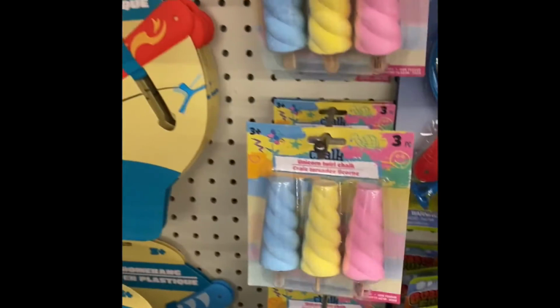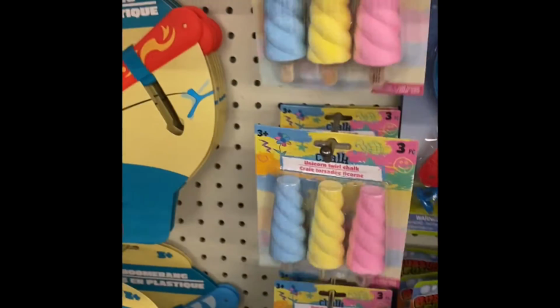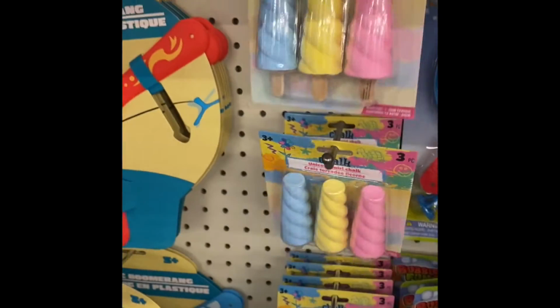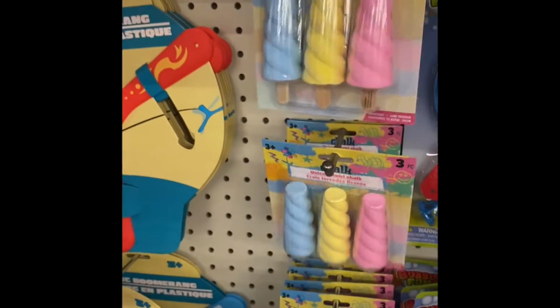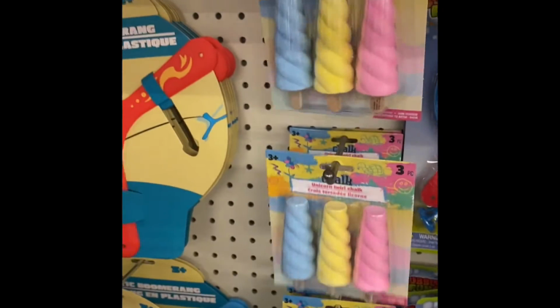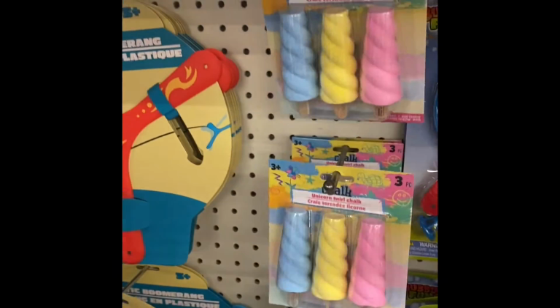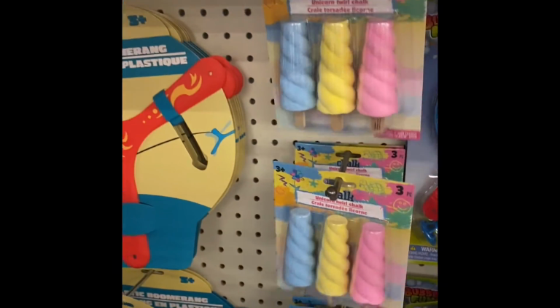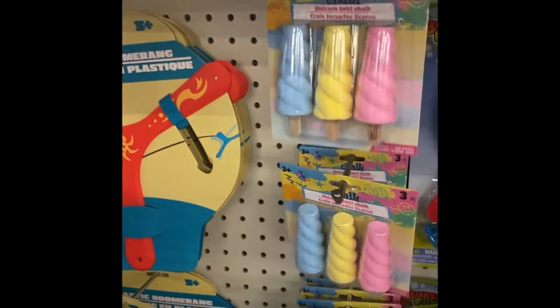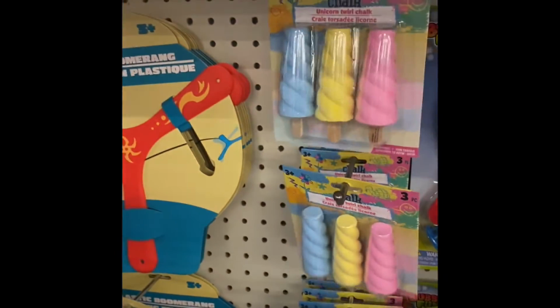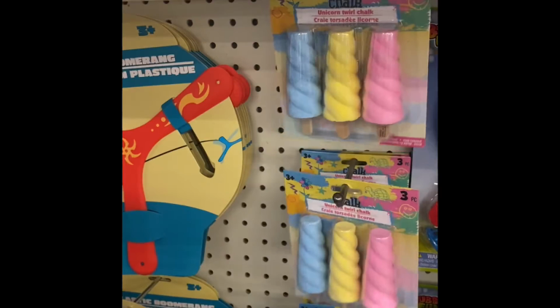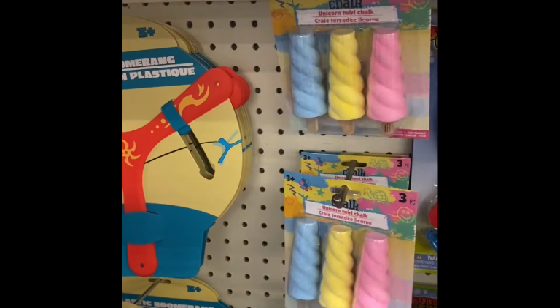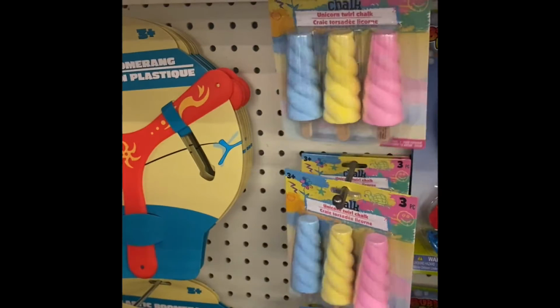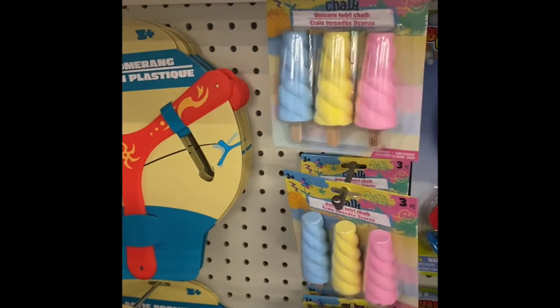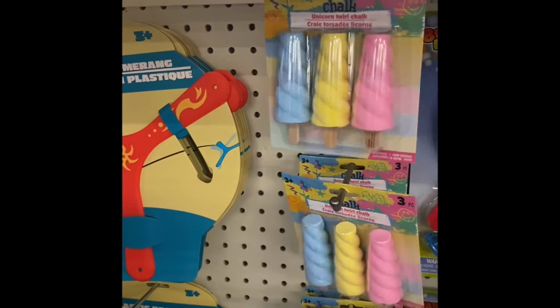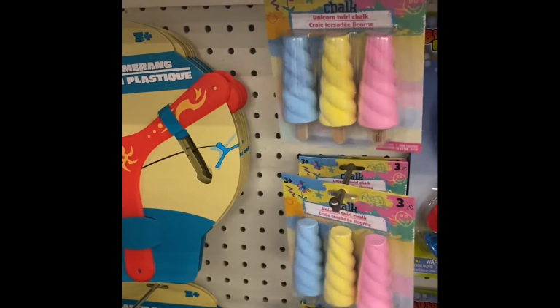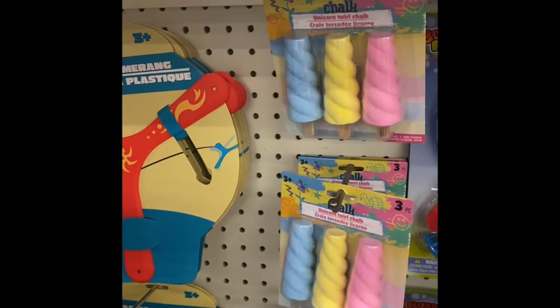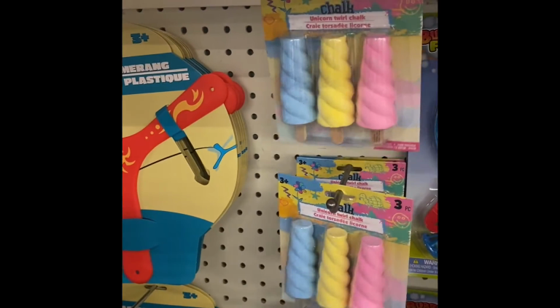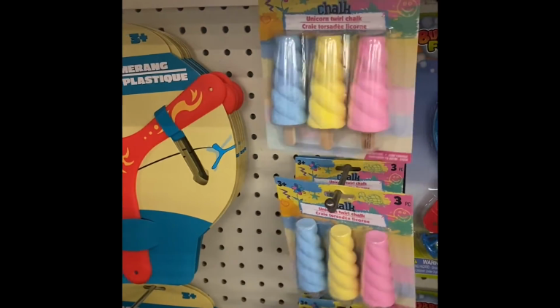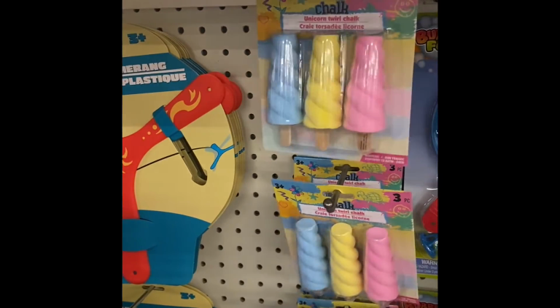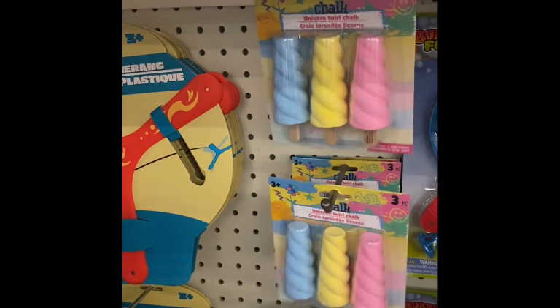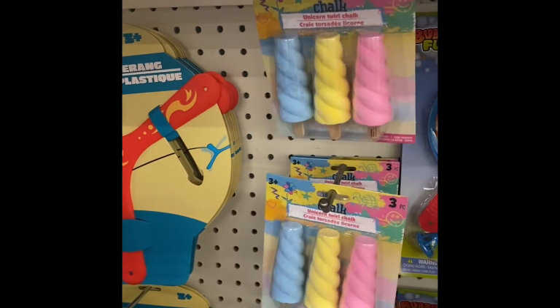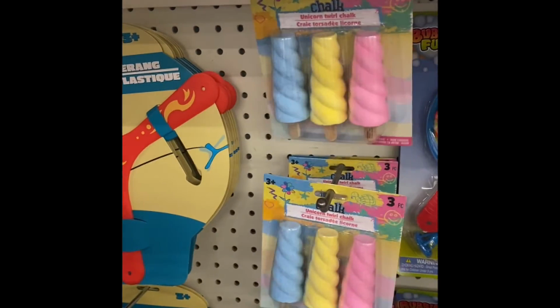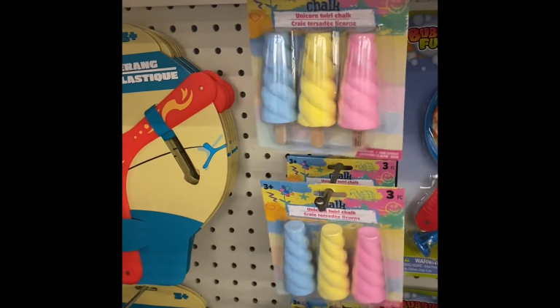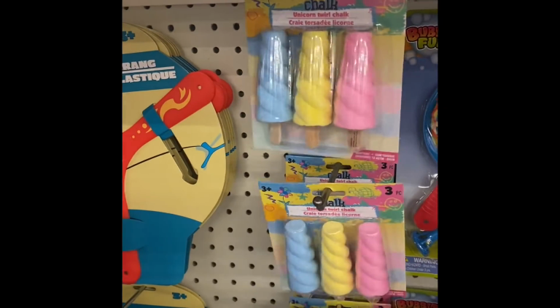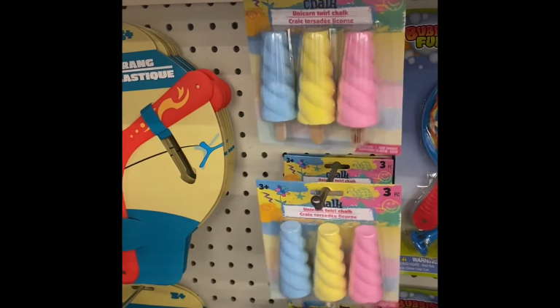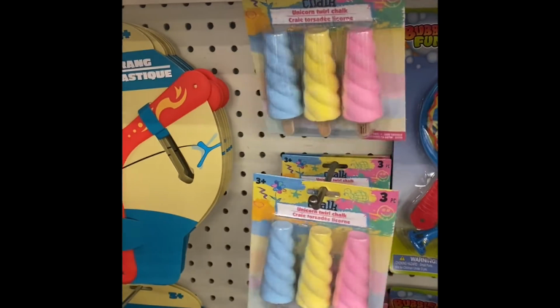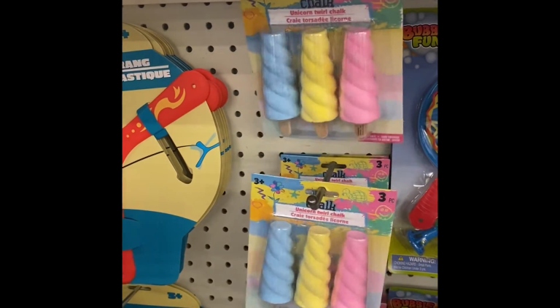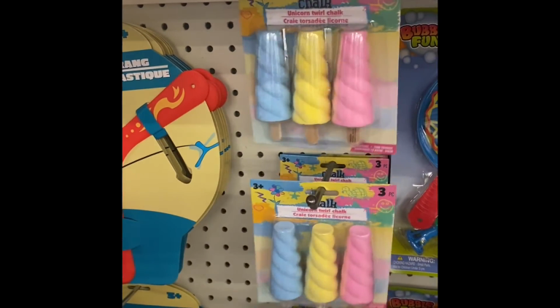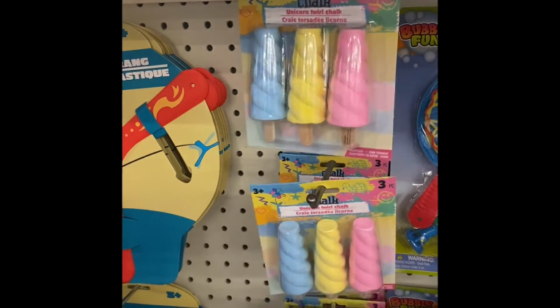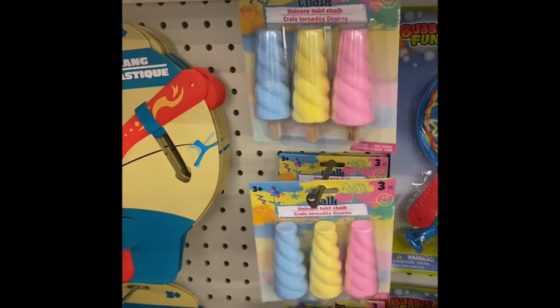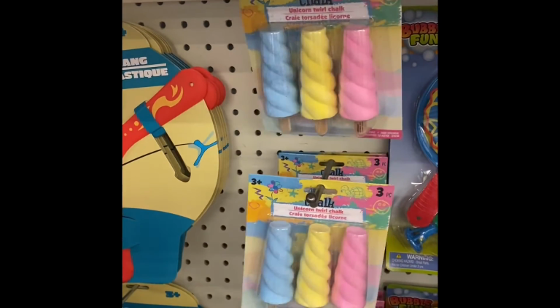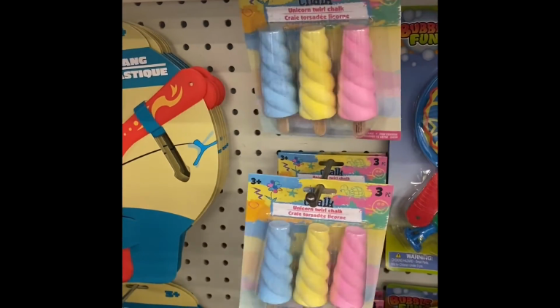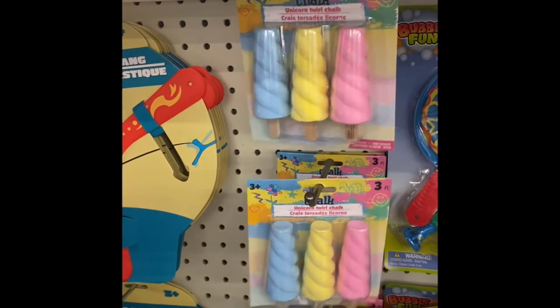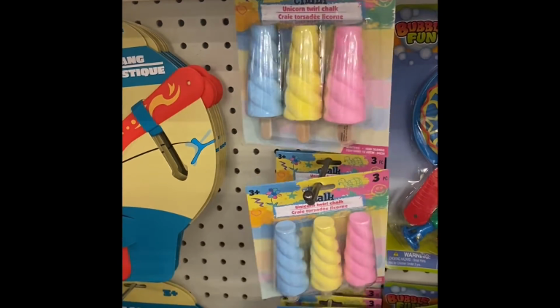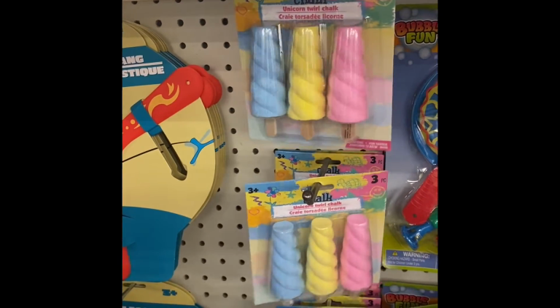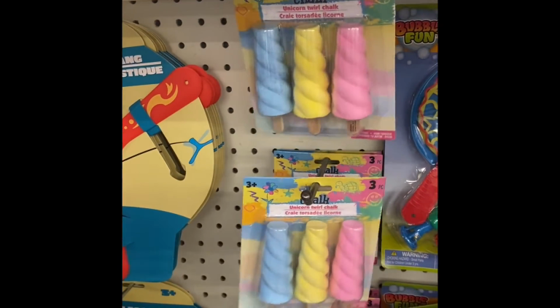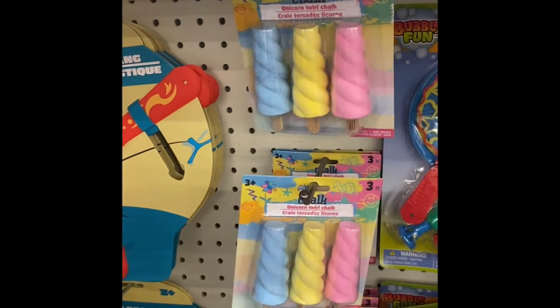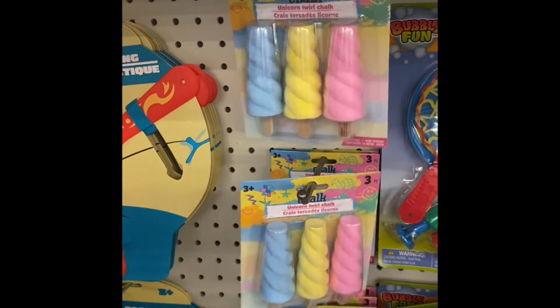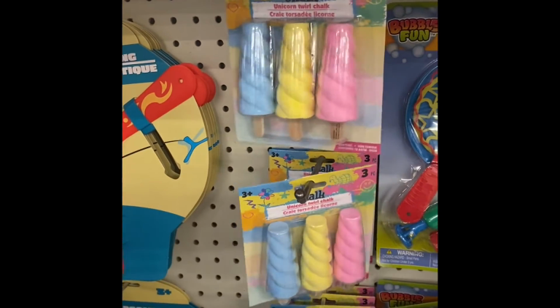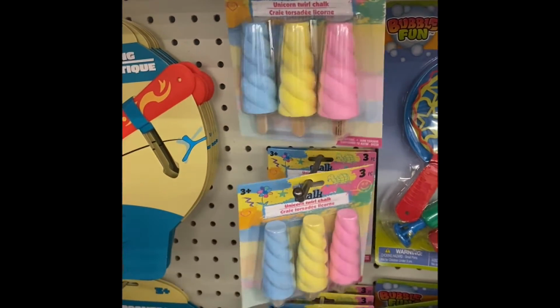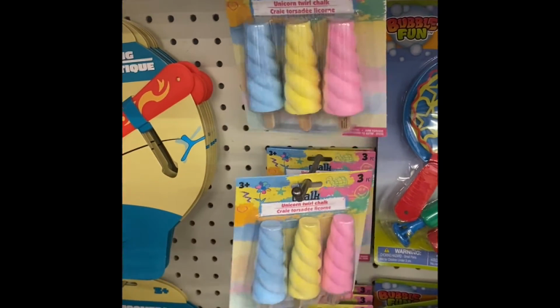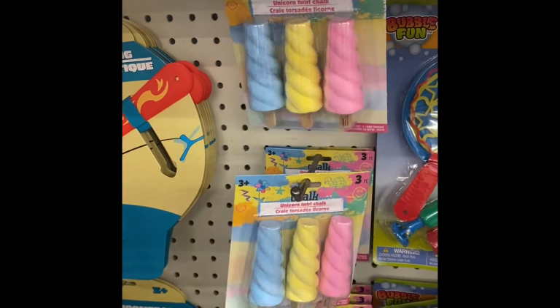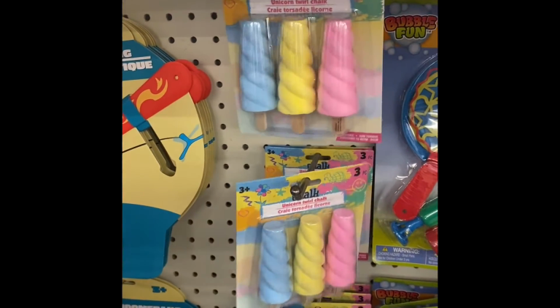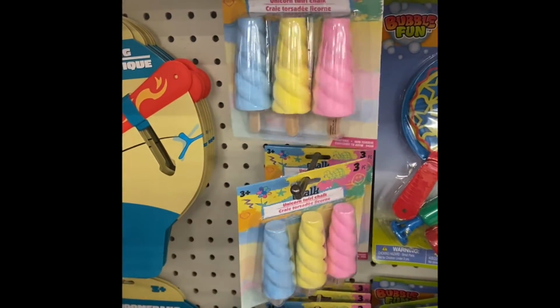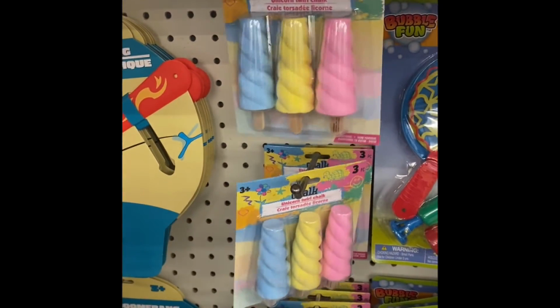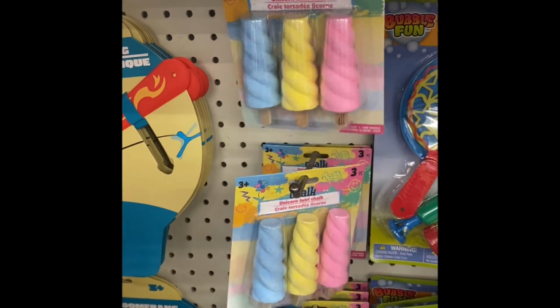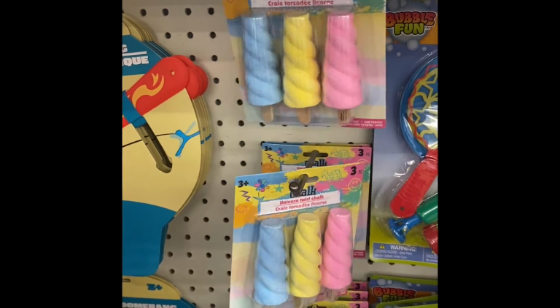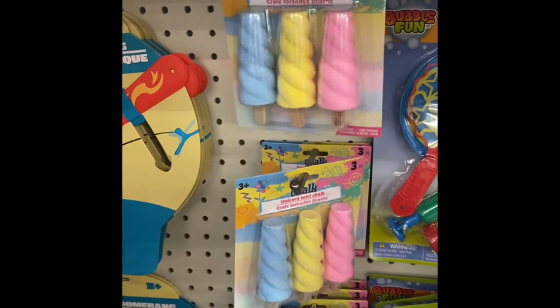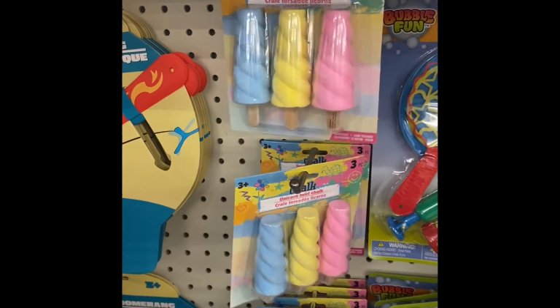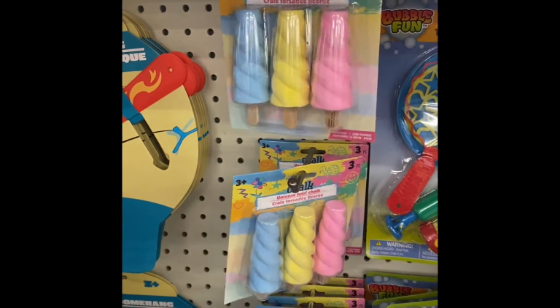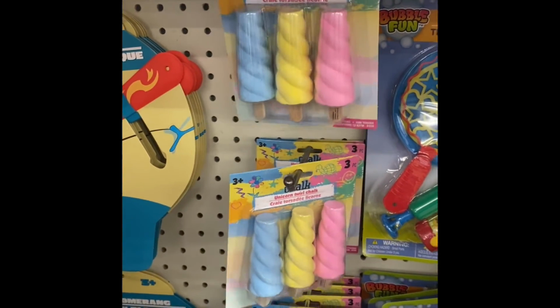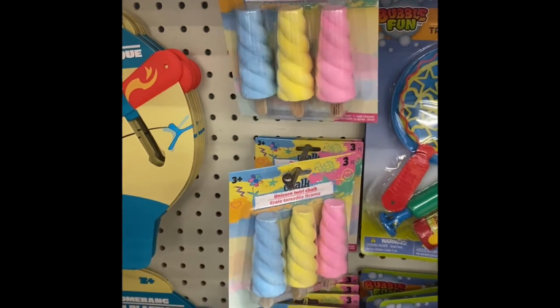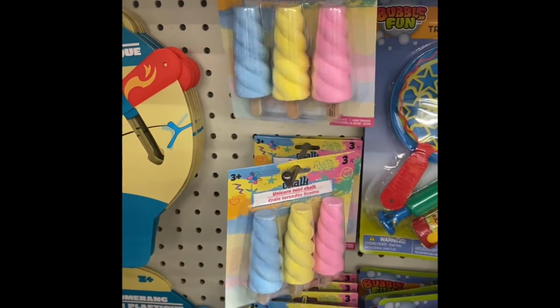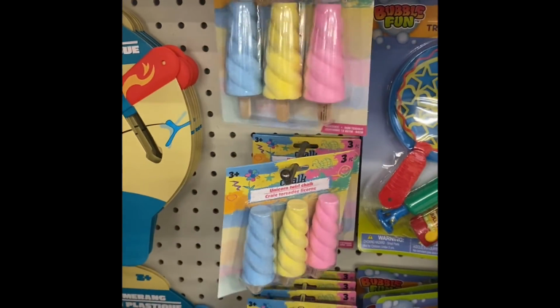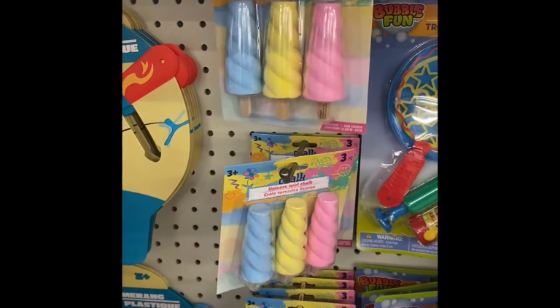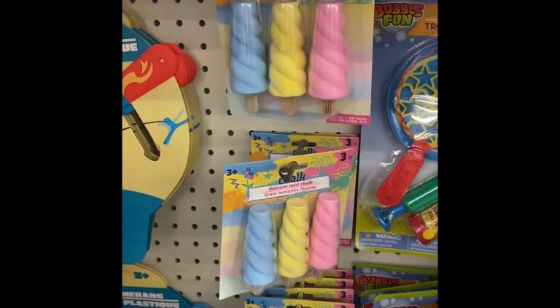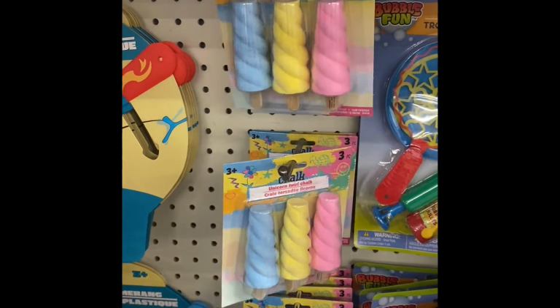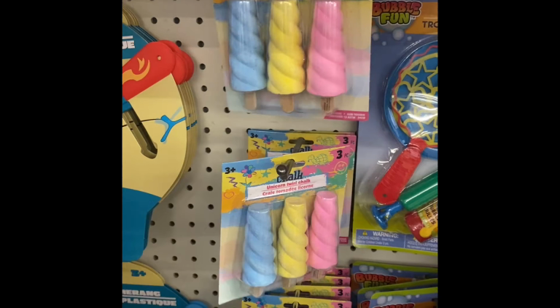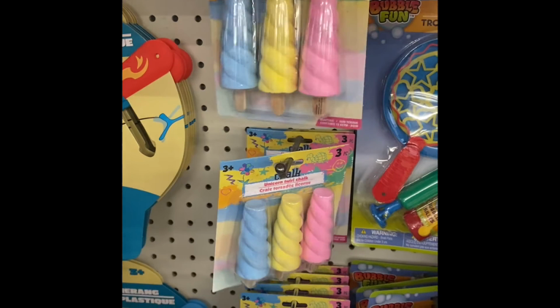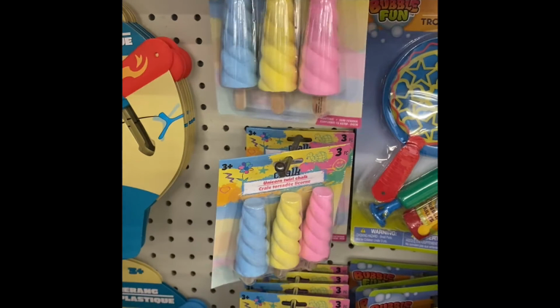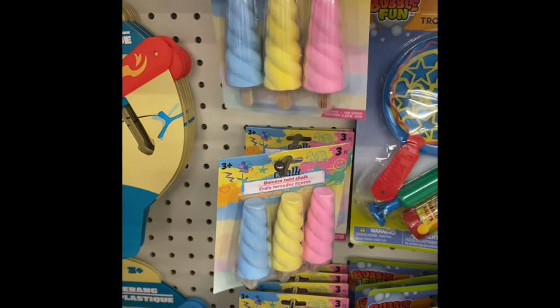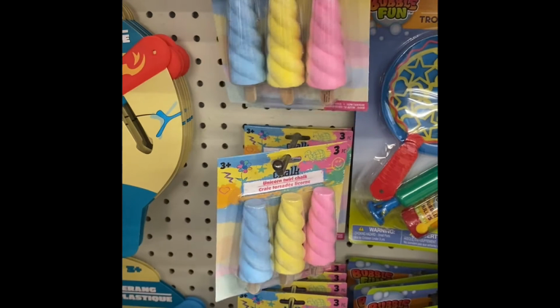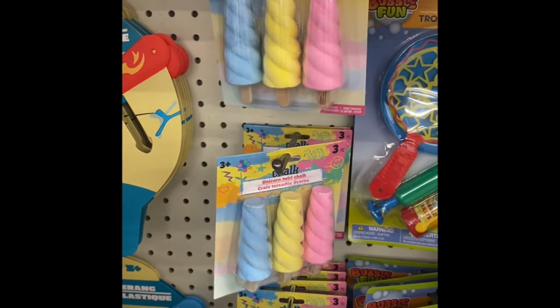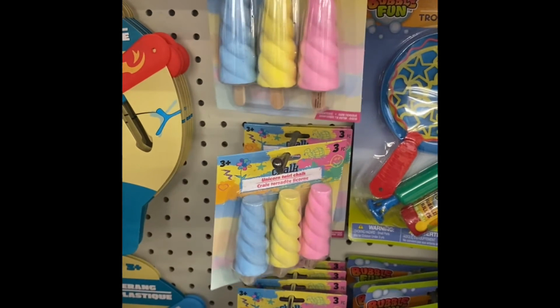Isn't this cute? It's a unicorn twist chart. You get three pieces for ages three and older.